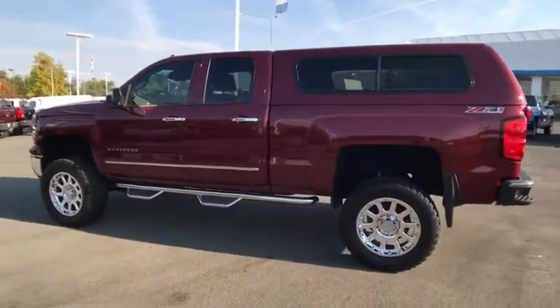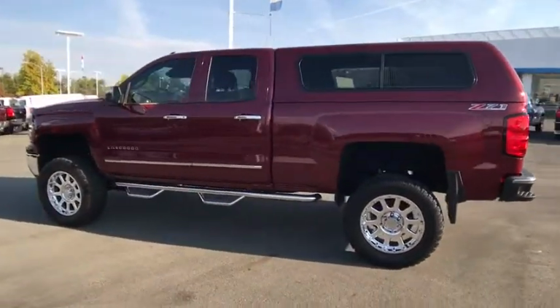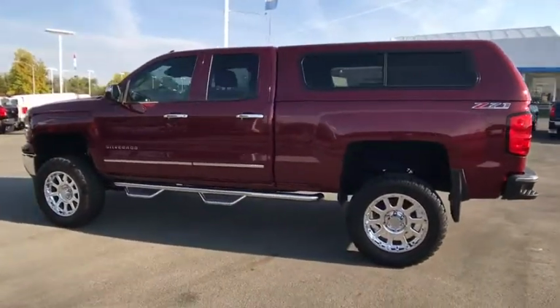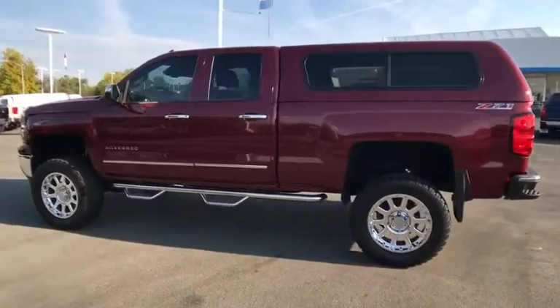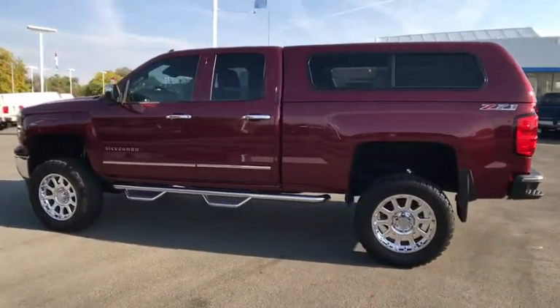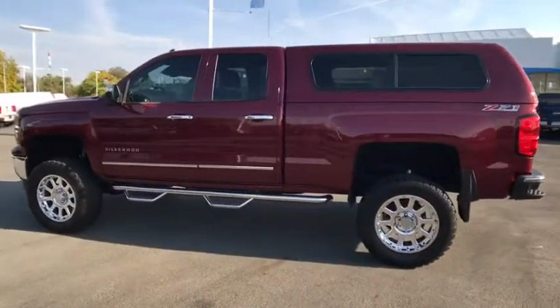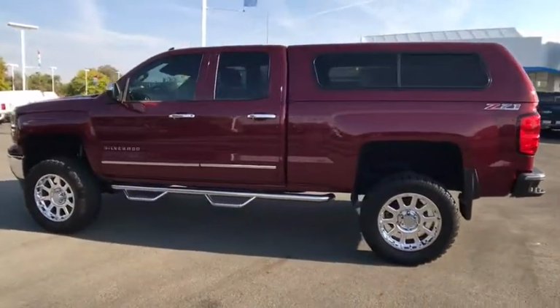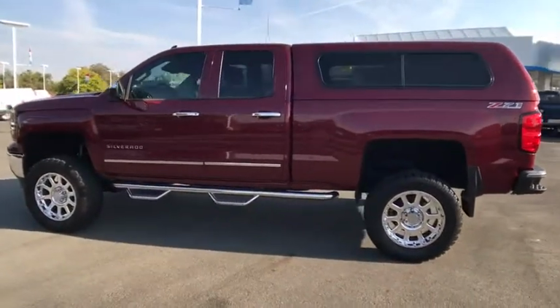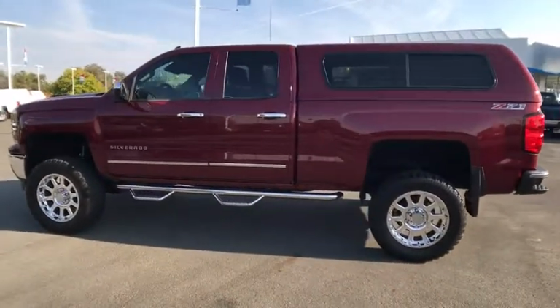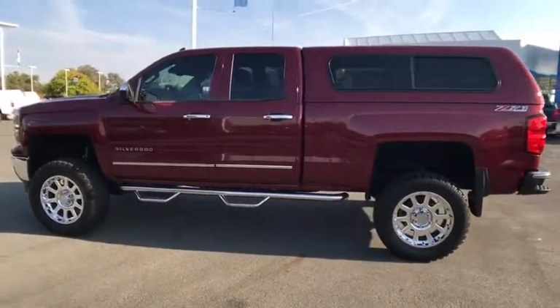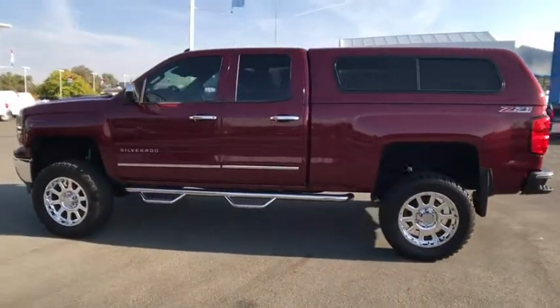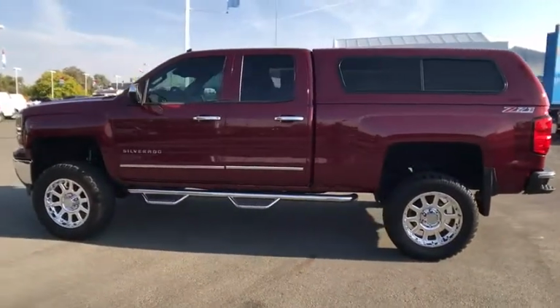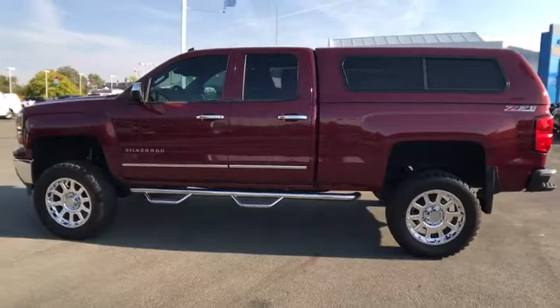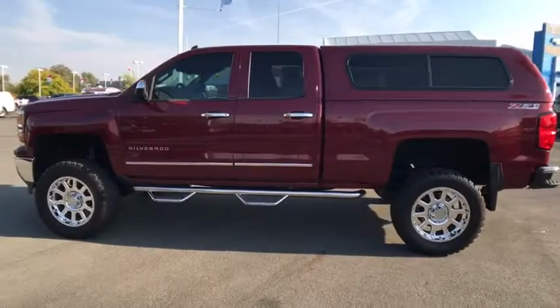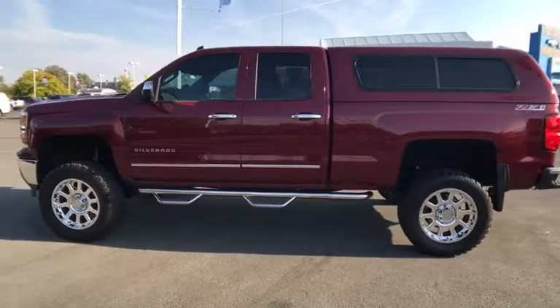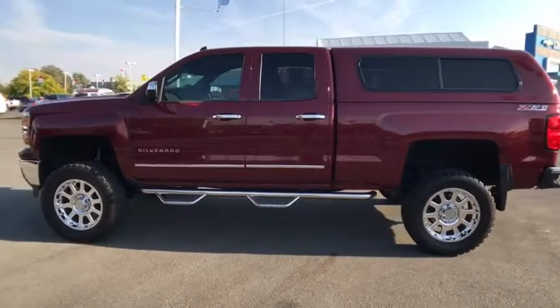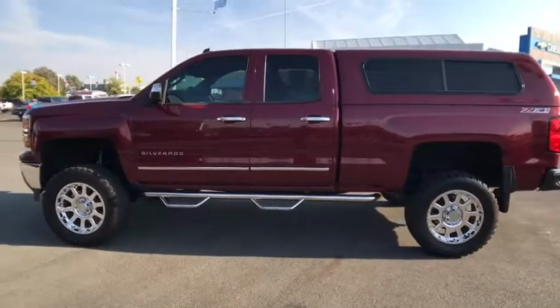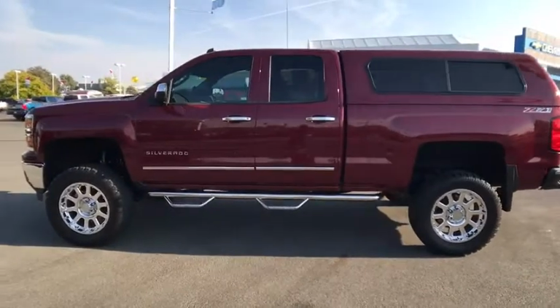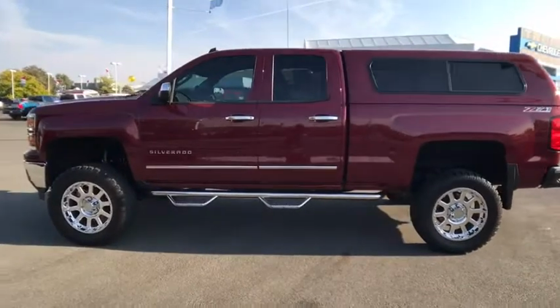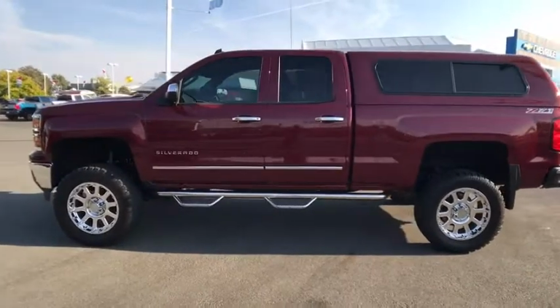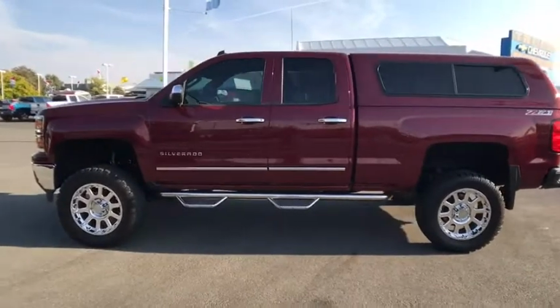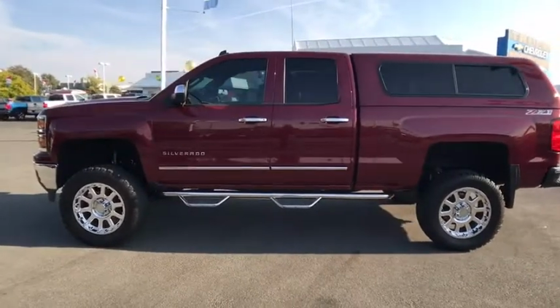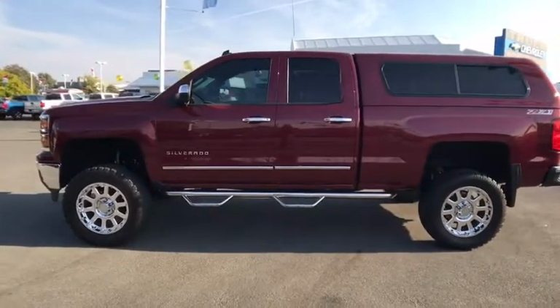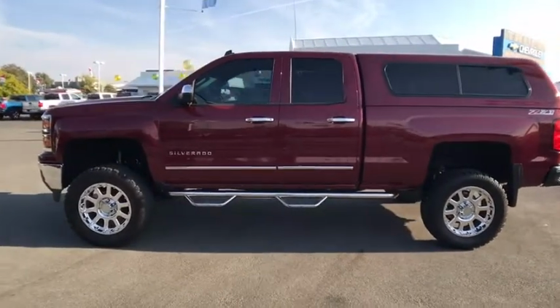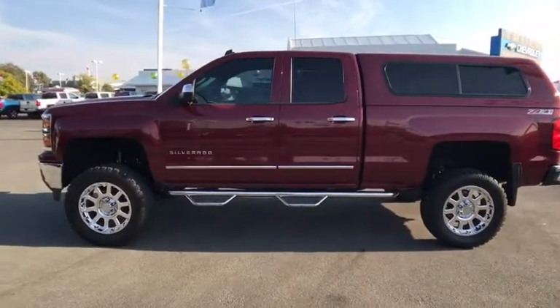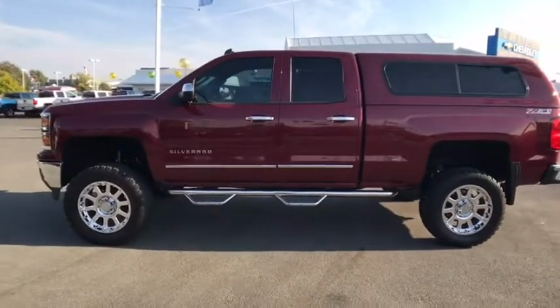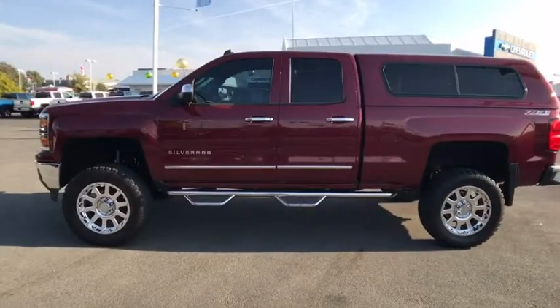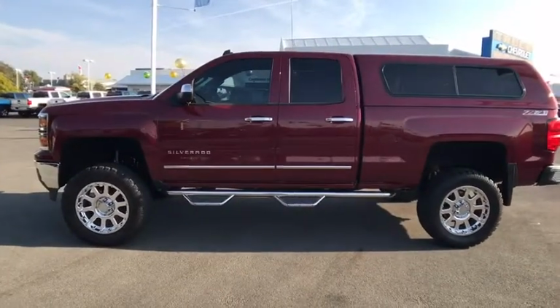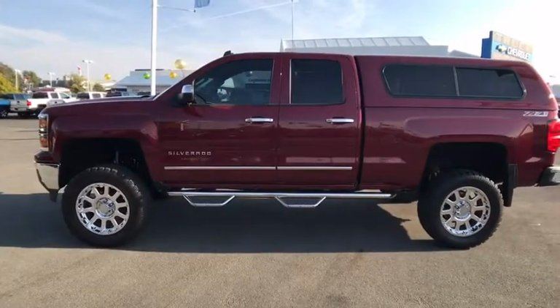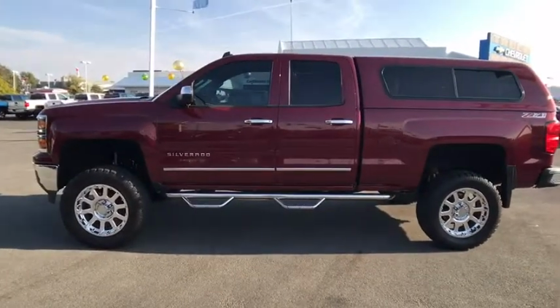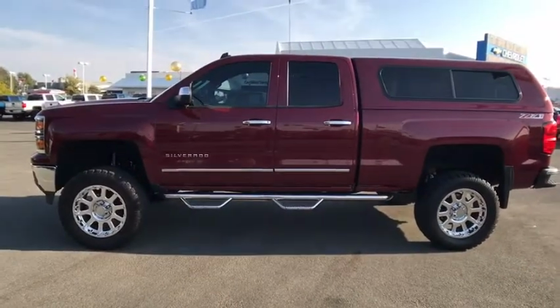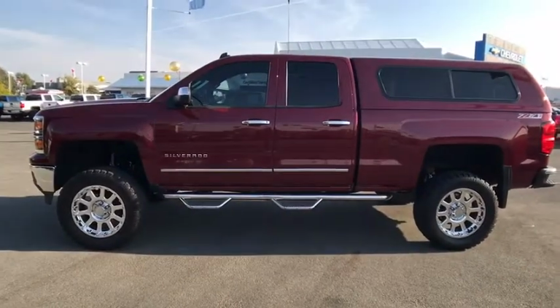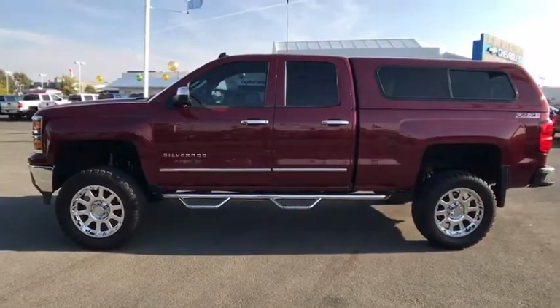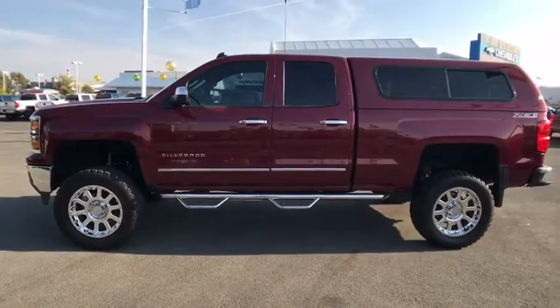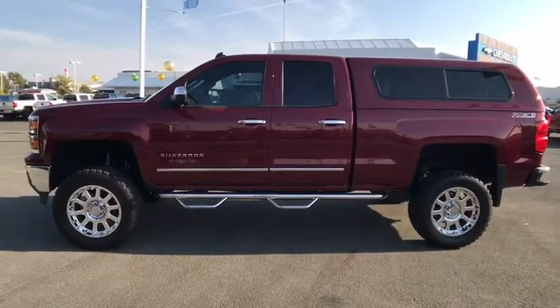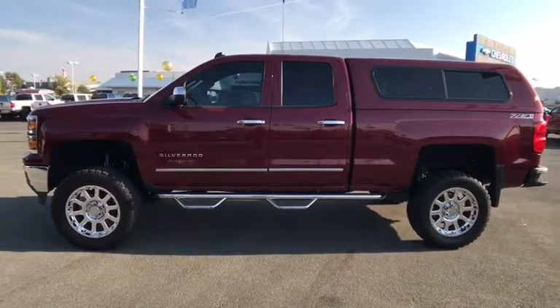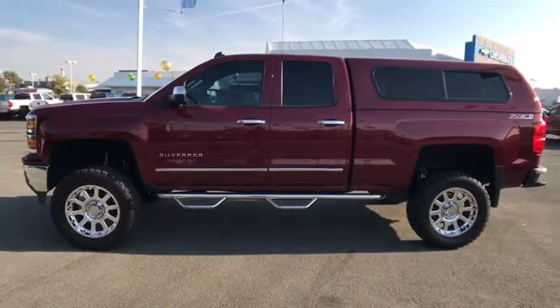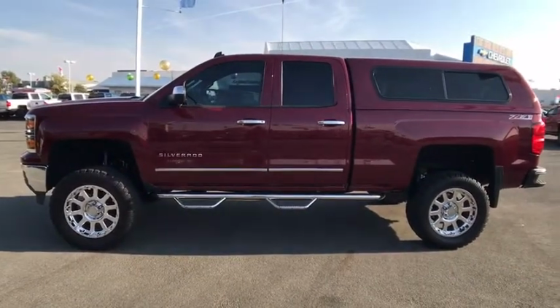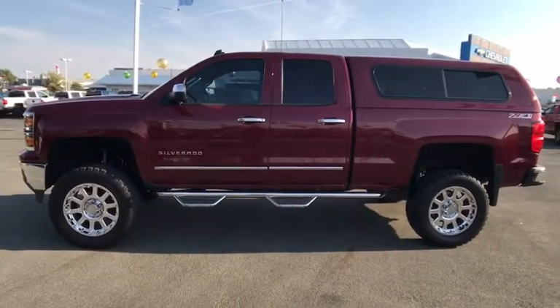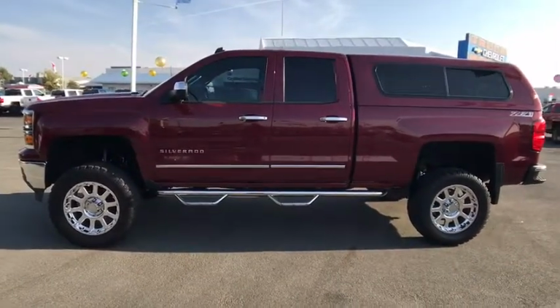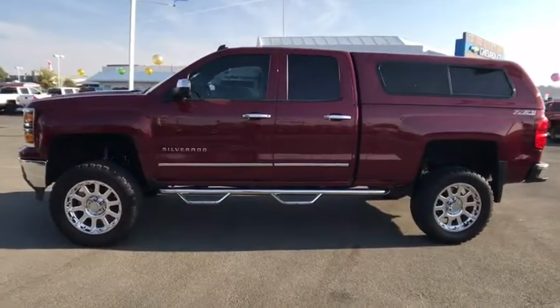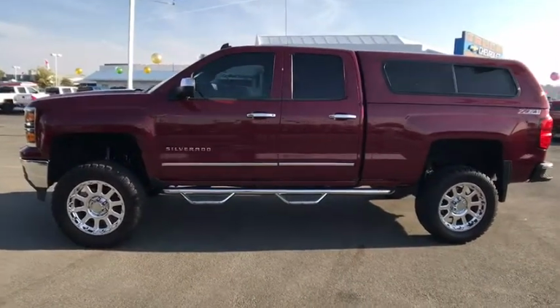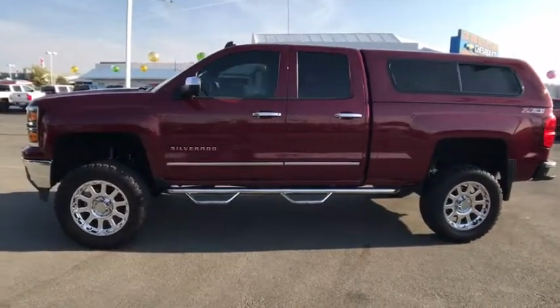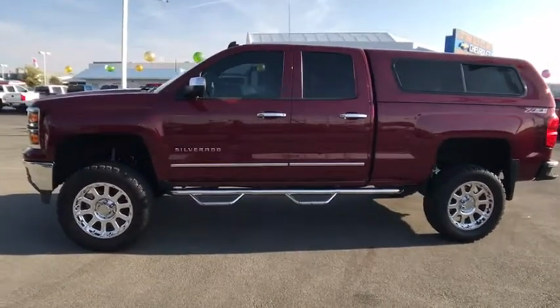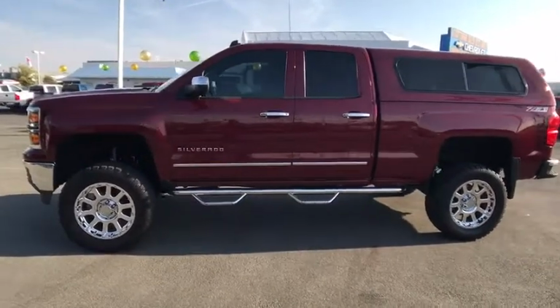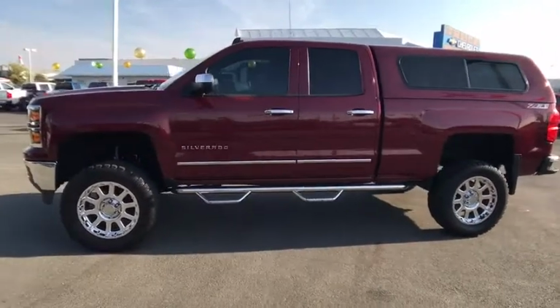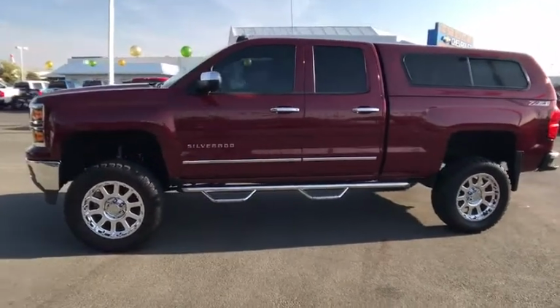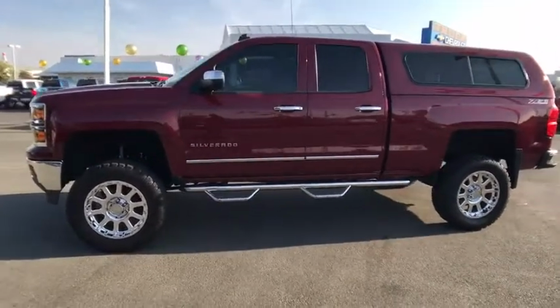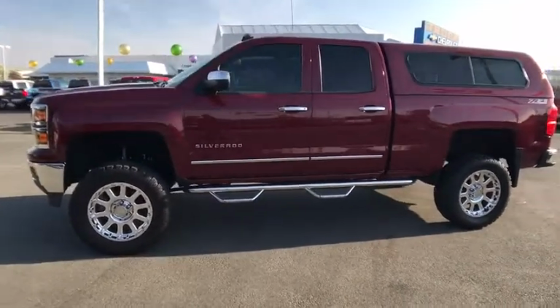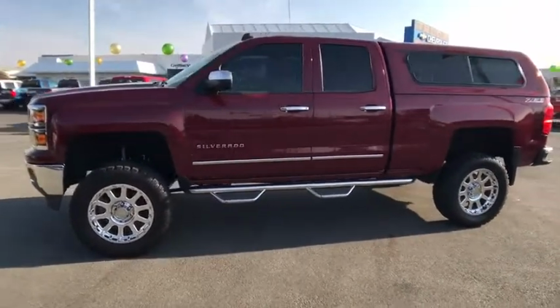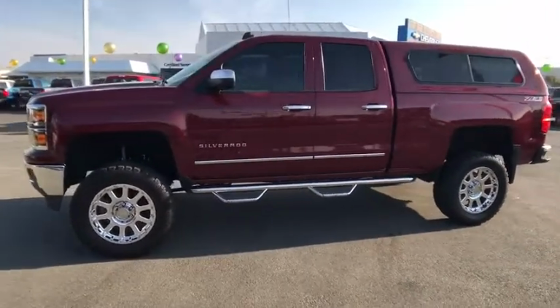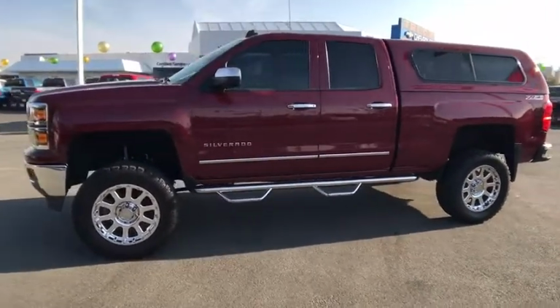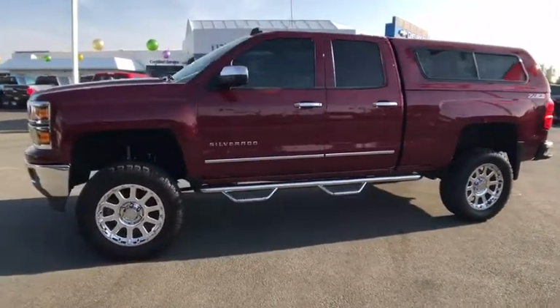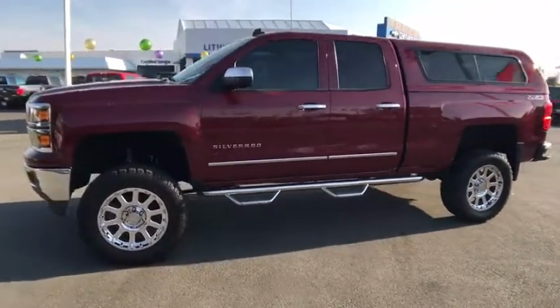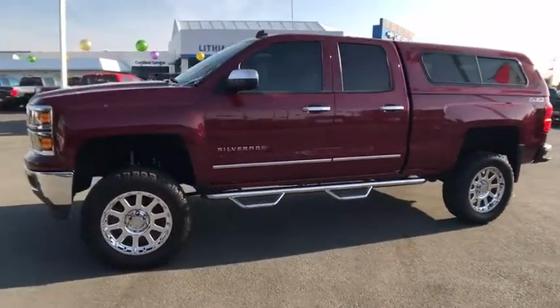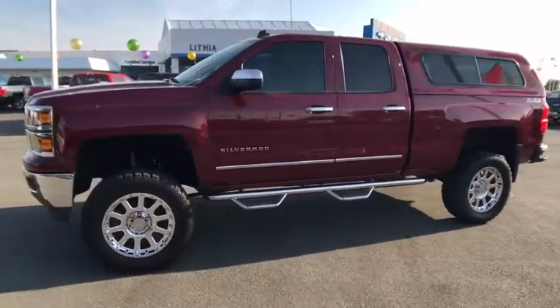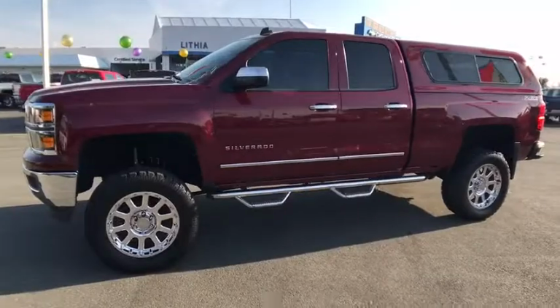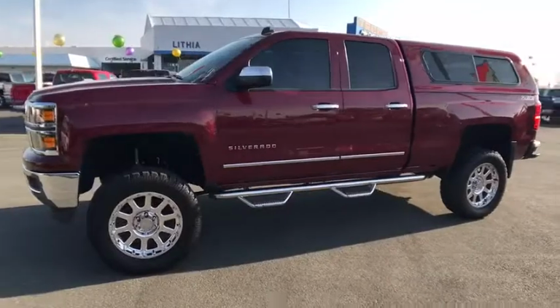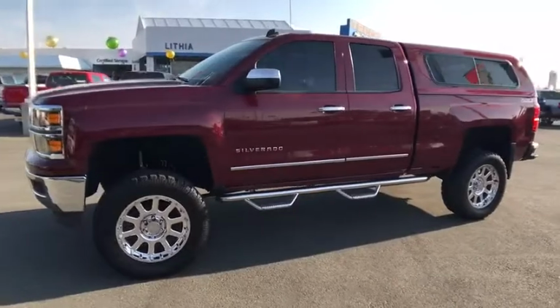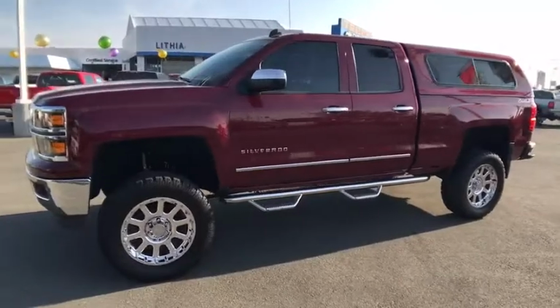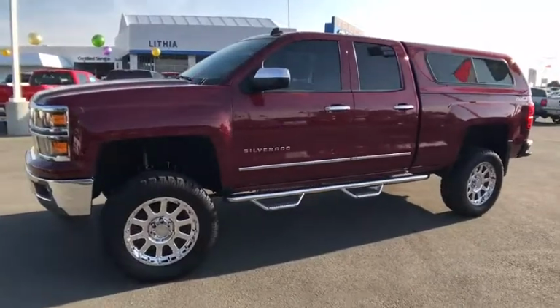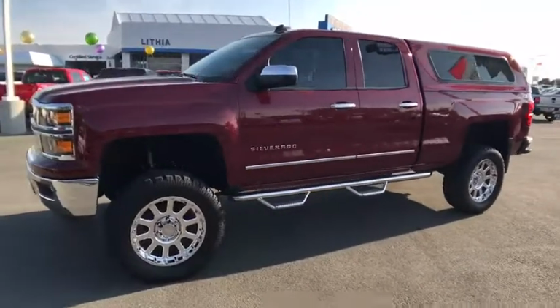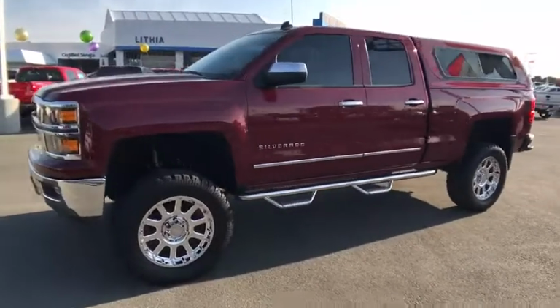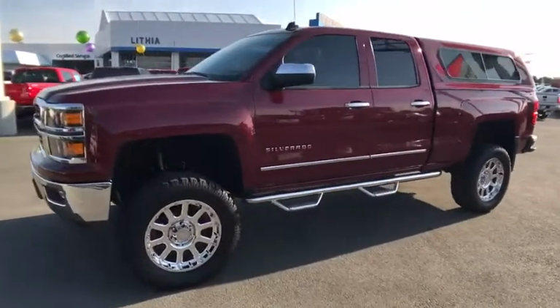Universal garage door opener, rear defrost, AM-FM stereo radio, MP3 player. Come see the car for yourself.